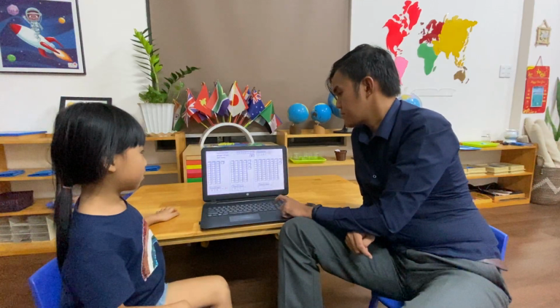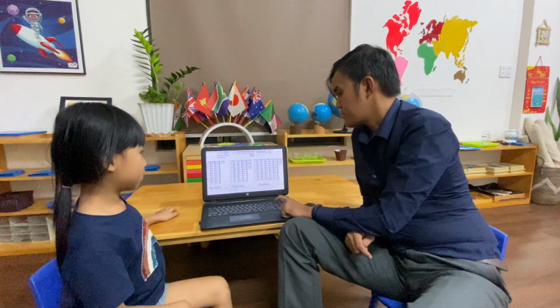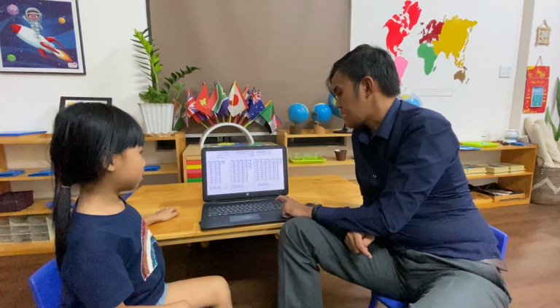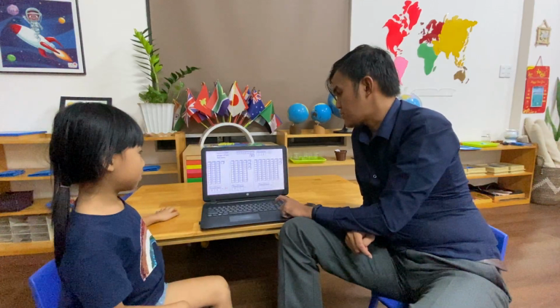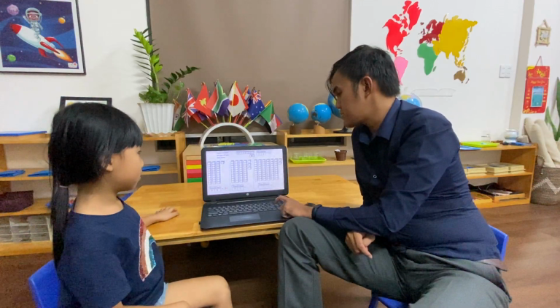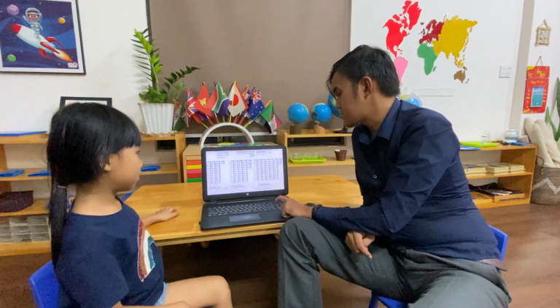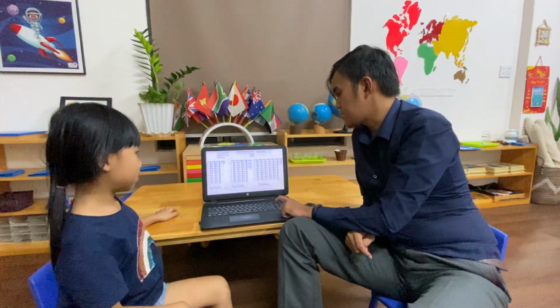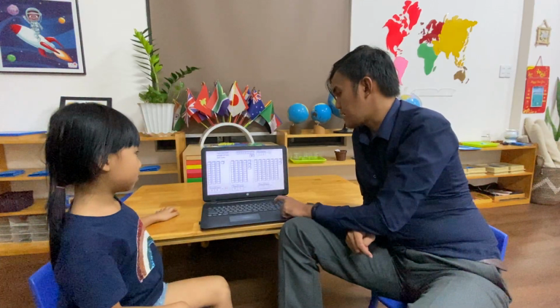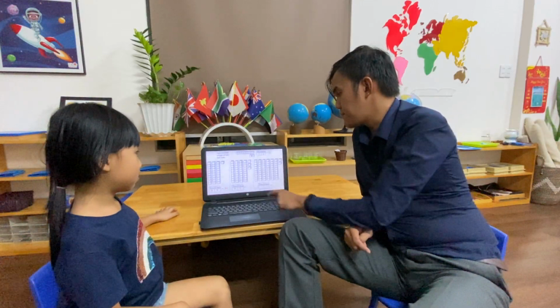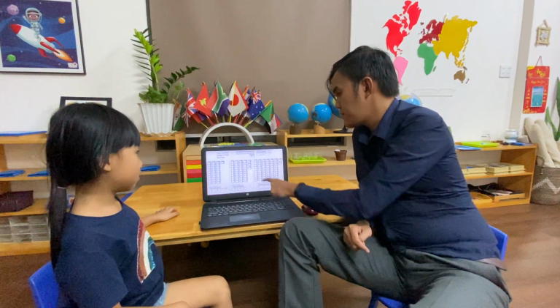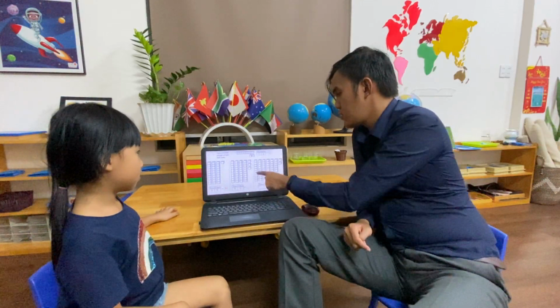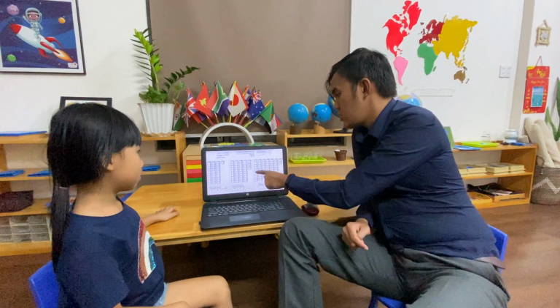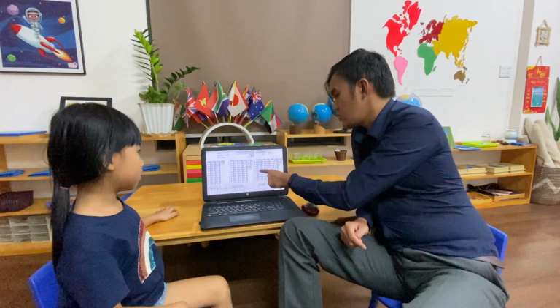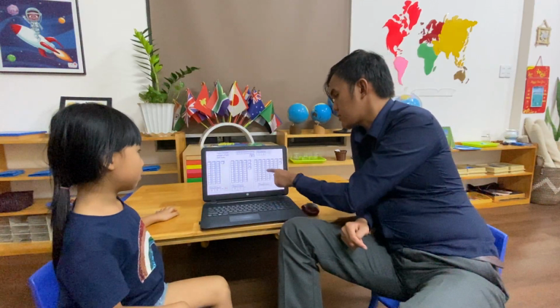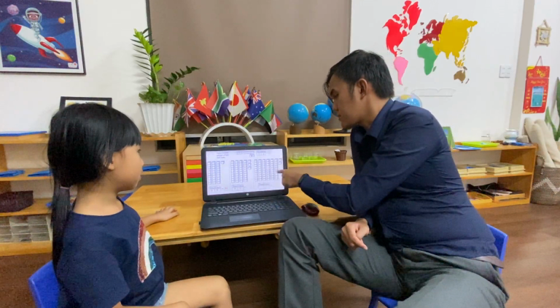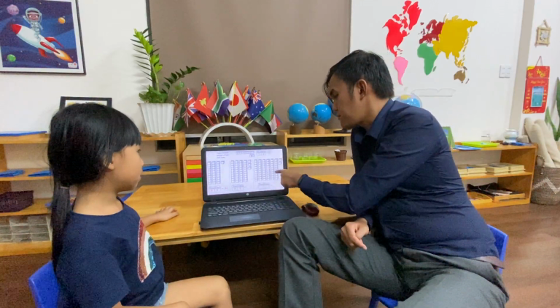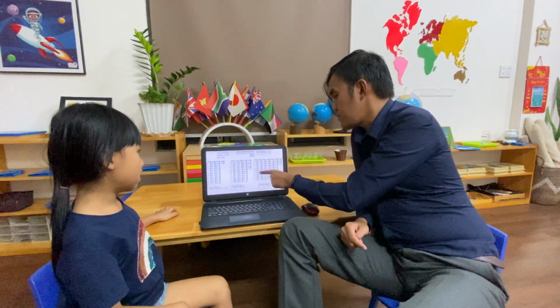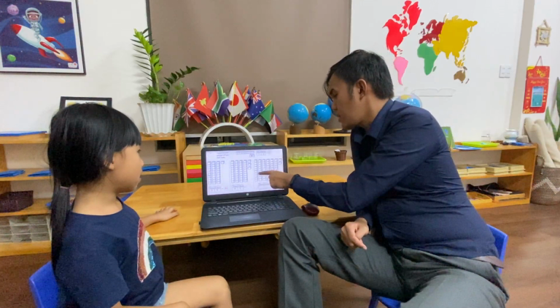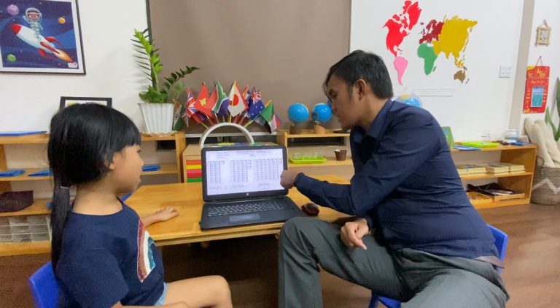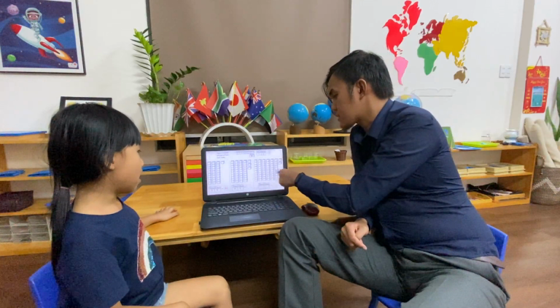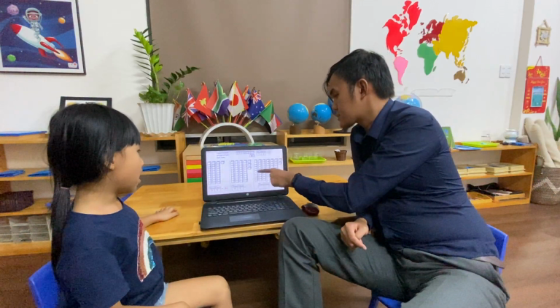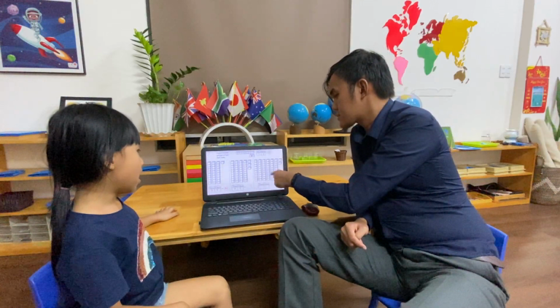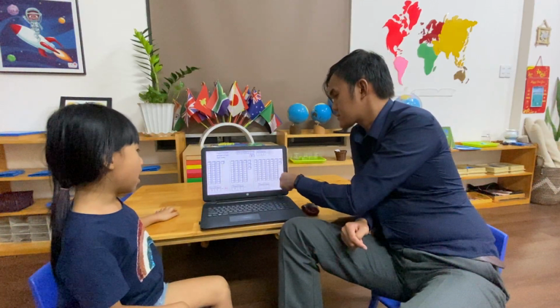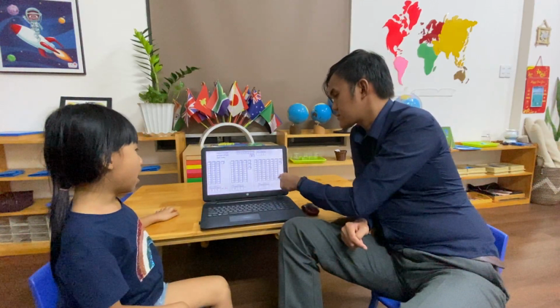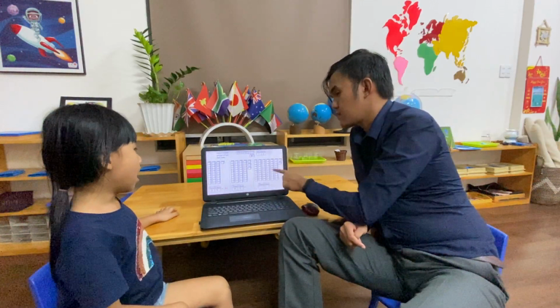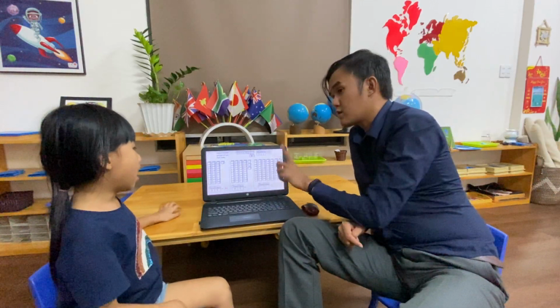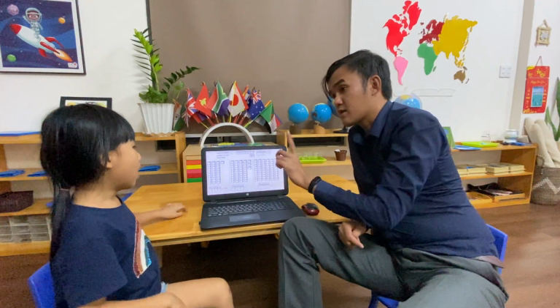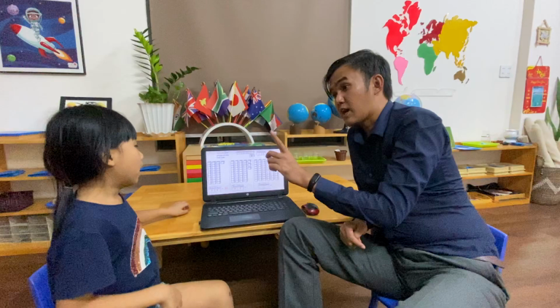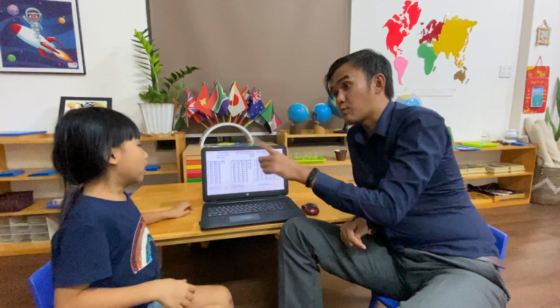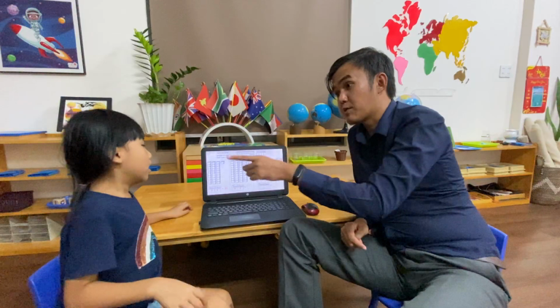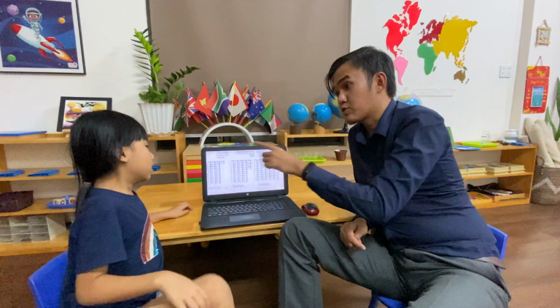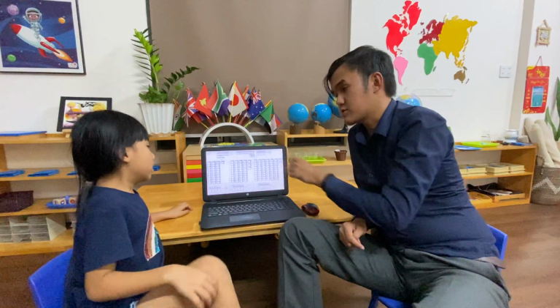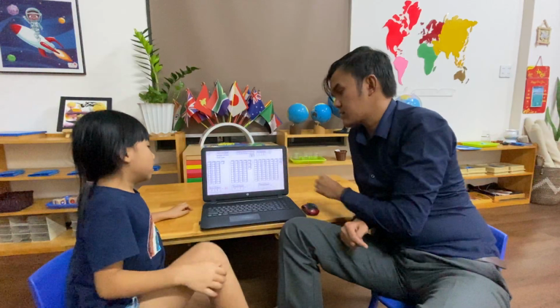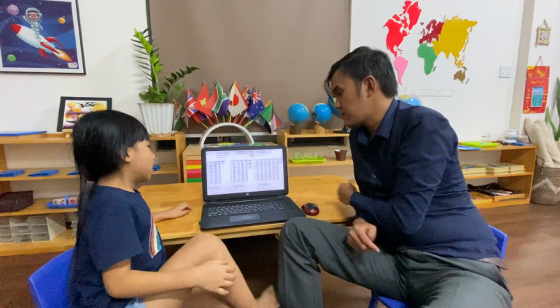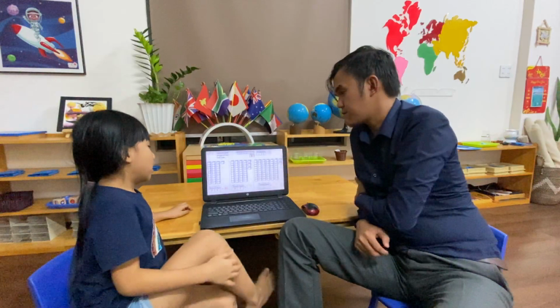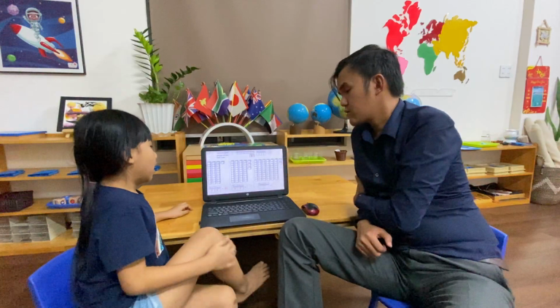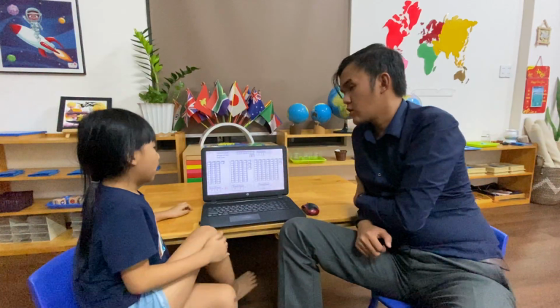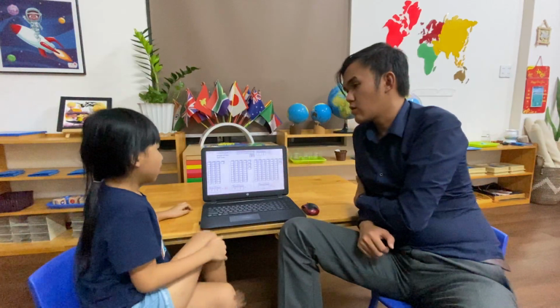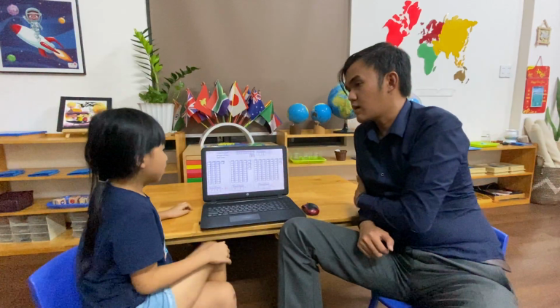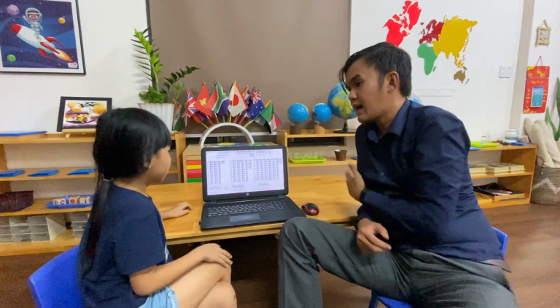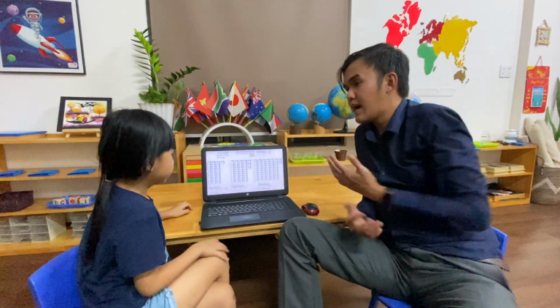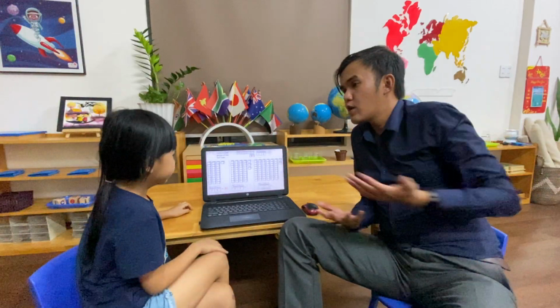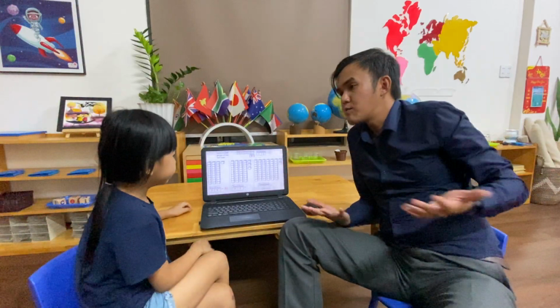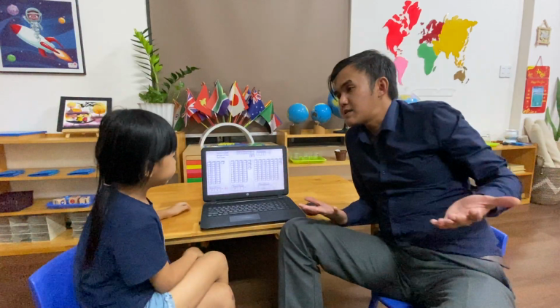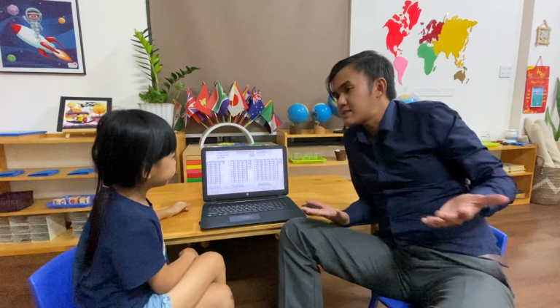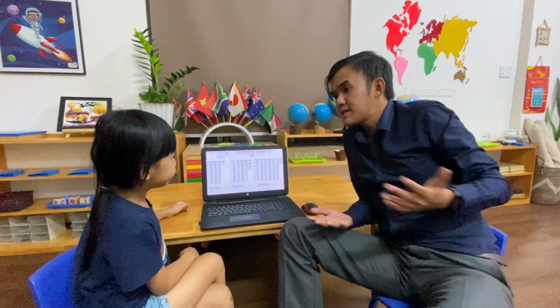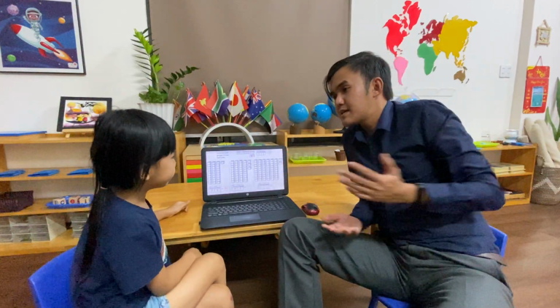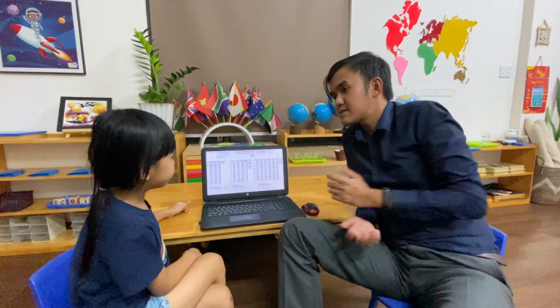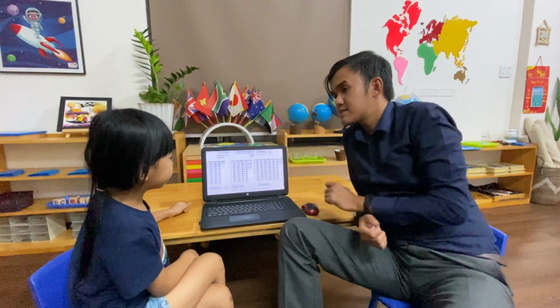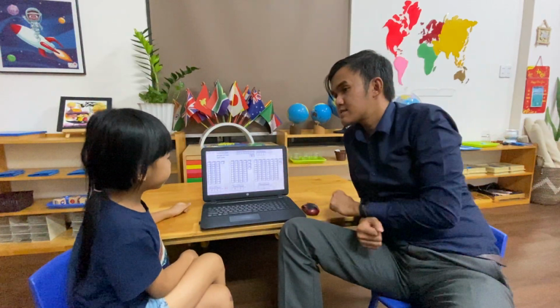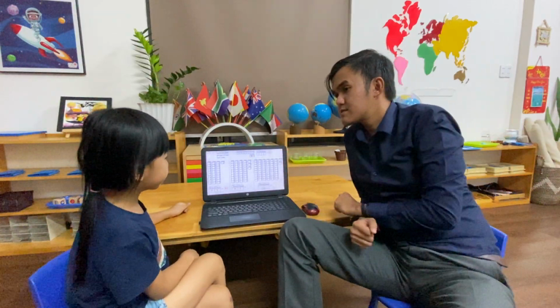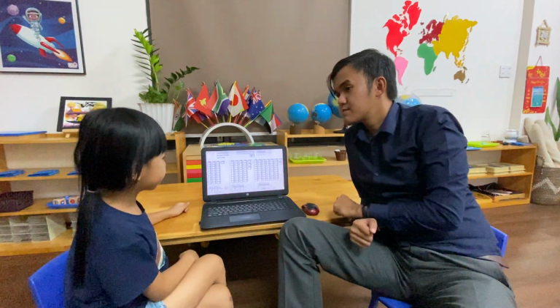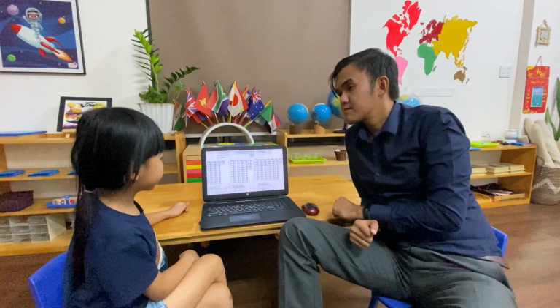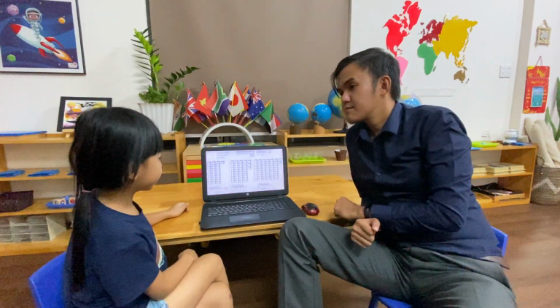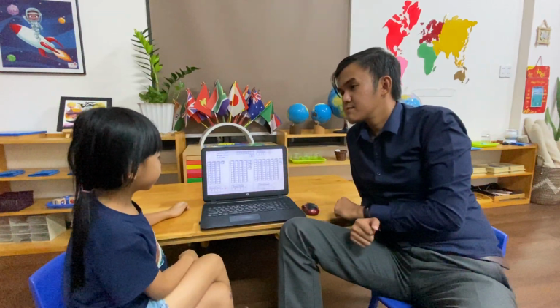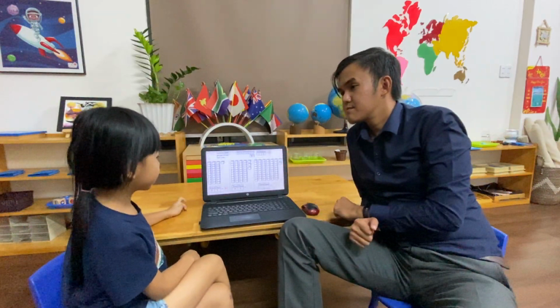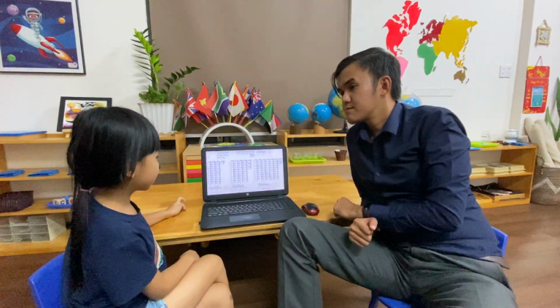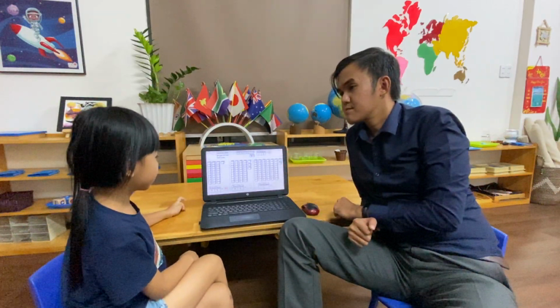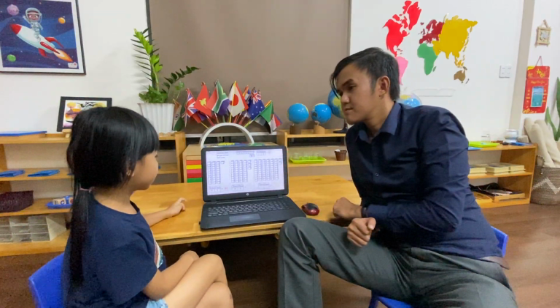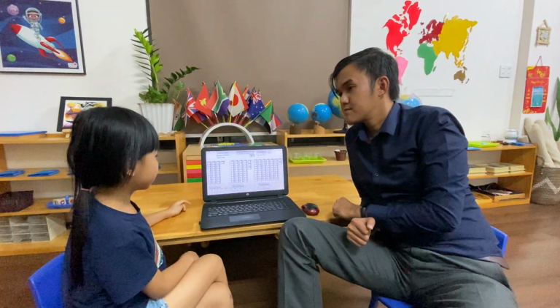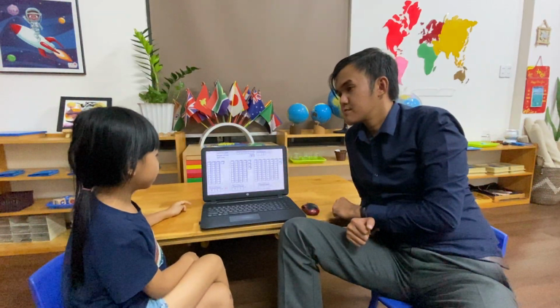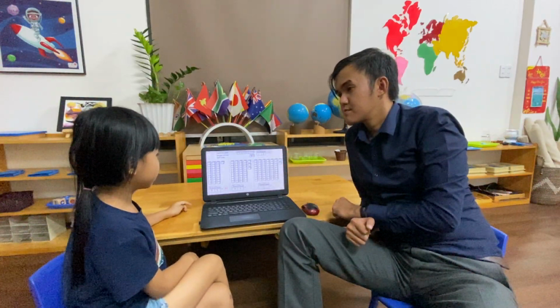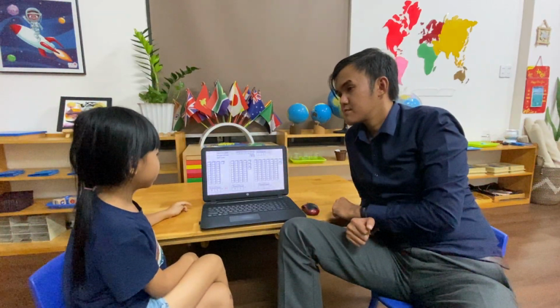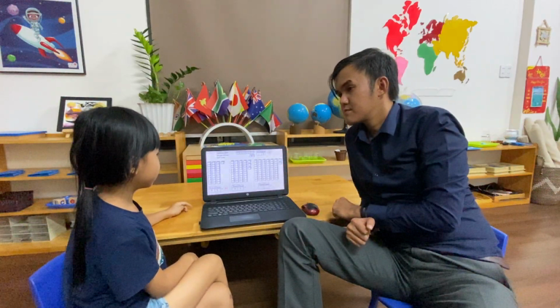Now, this time, look at the blocks. Count by yourself. How many tens? Five.